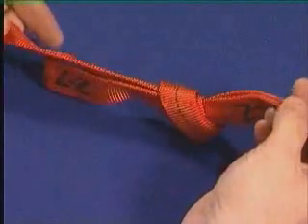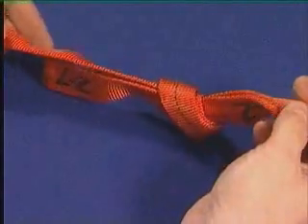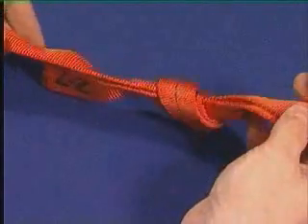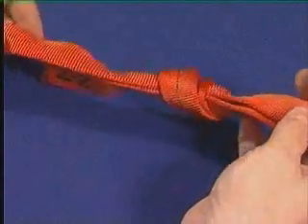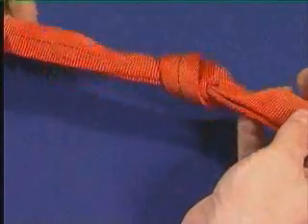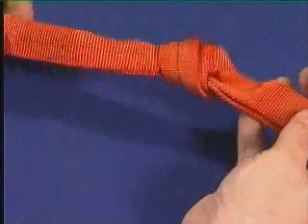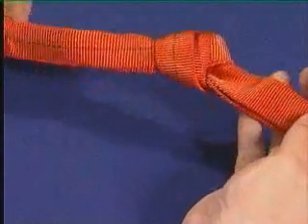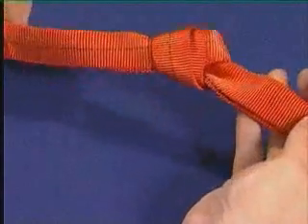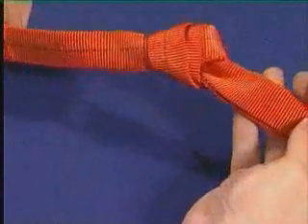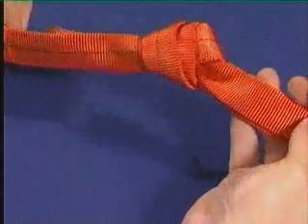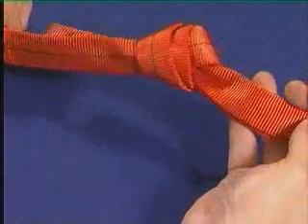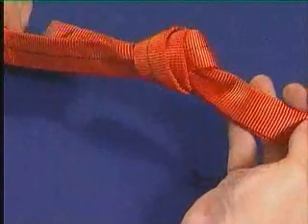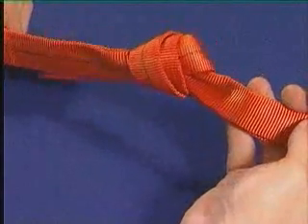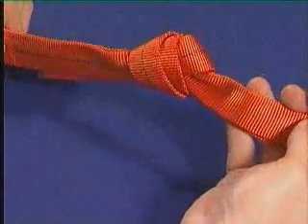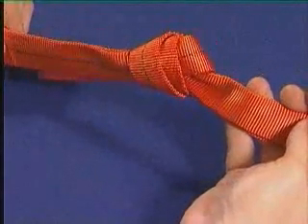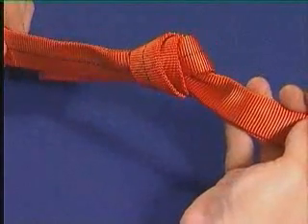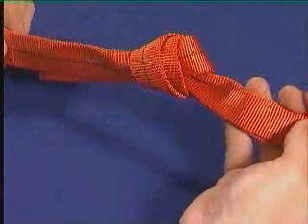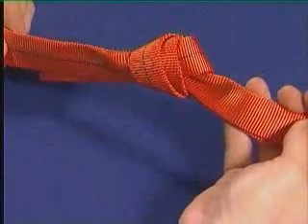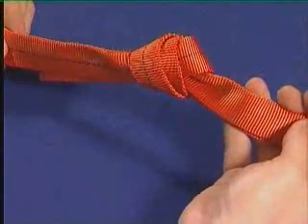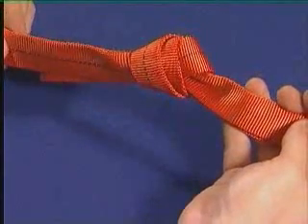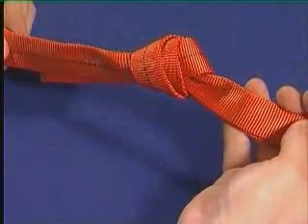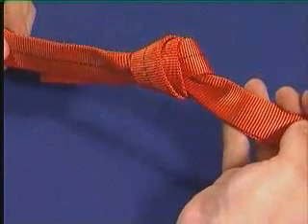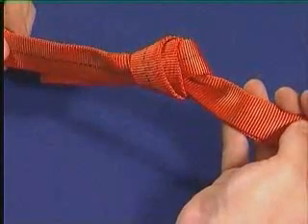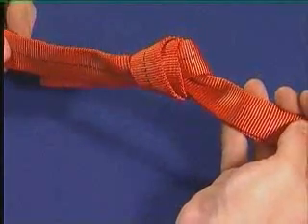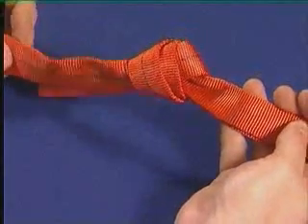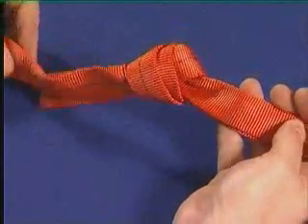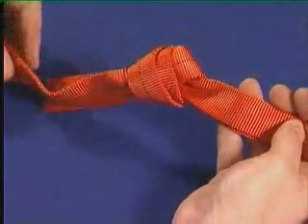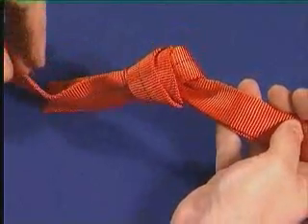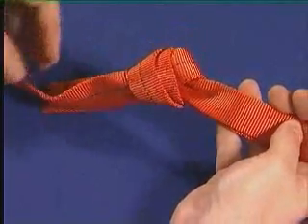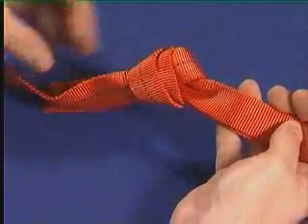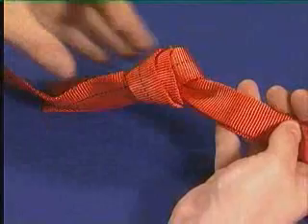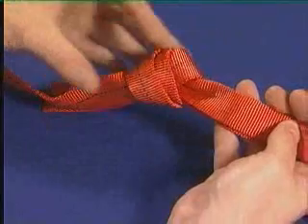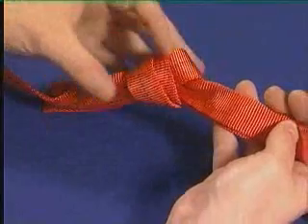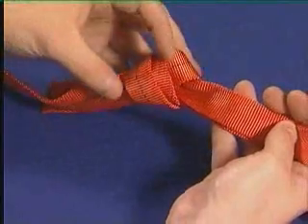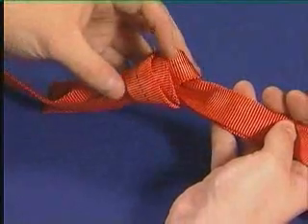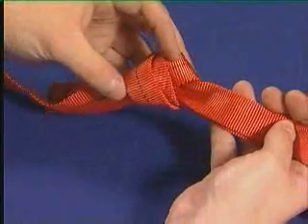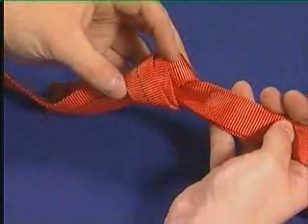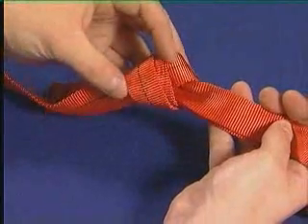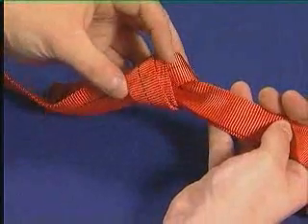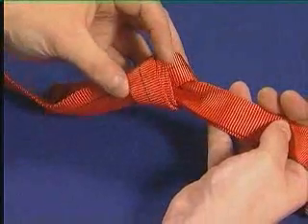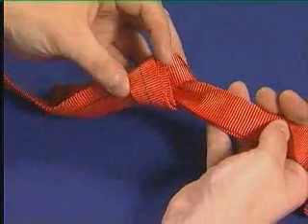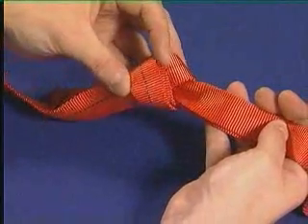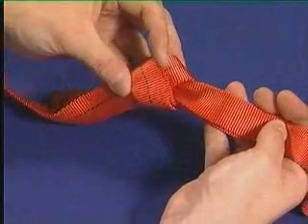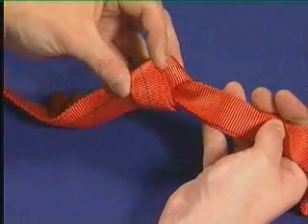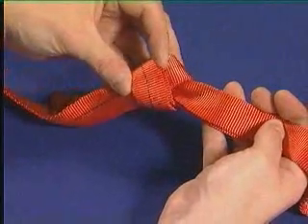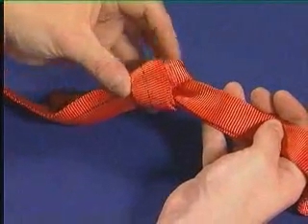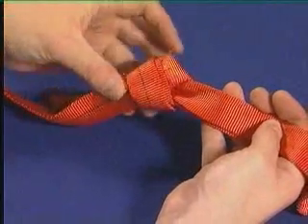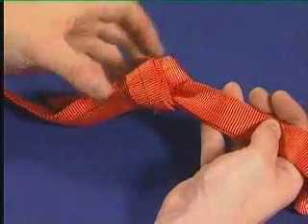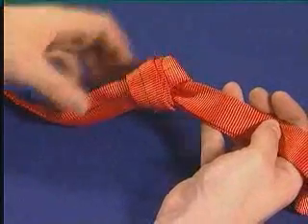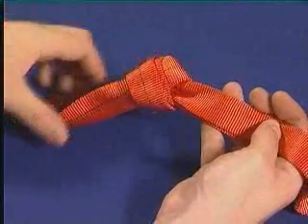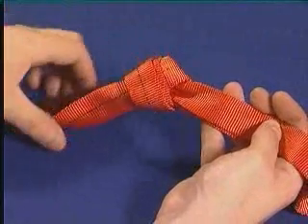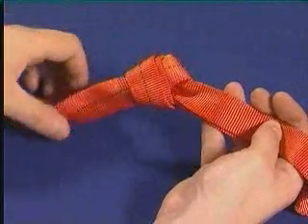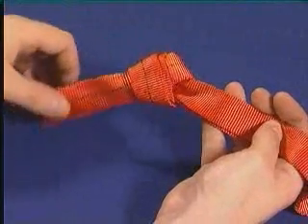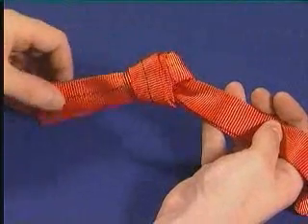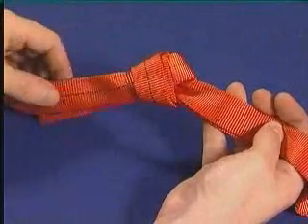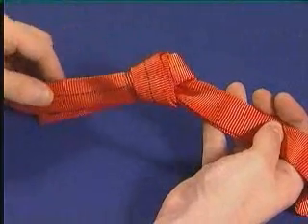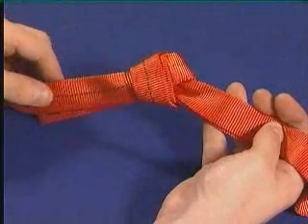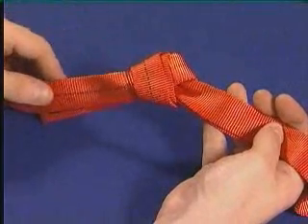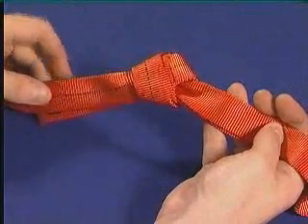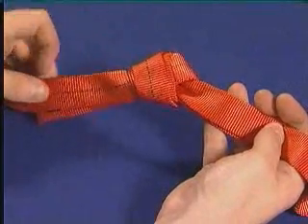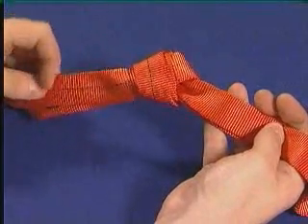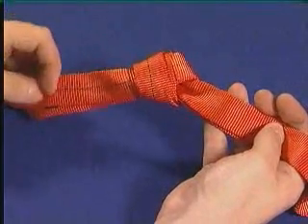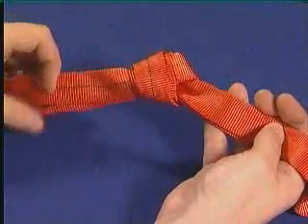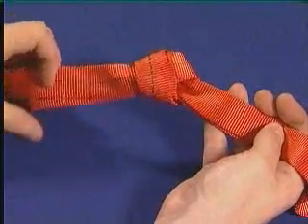Ensure that the knot is formed and not twisted. The other side is an actual knot.